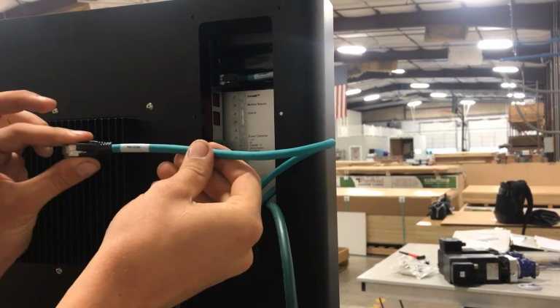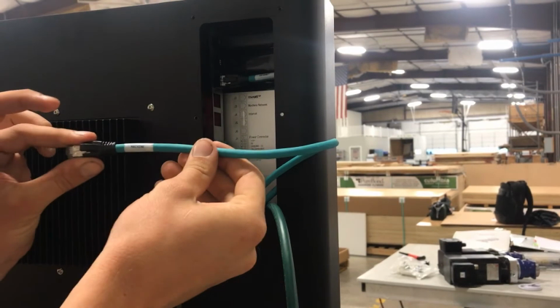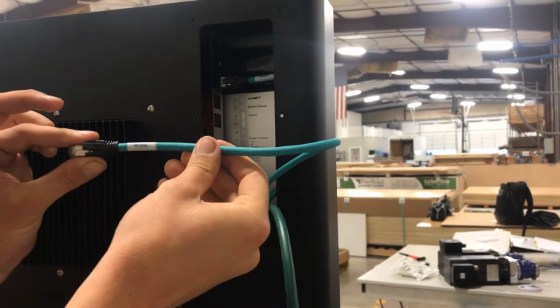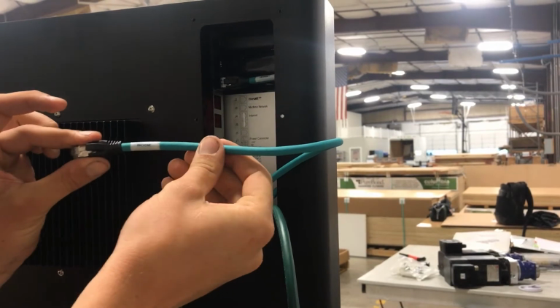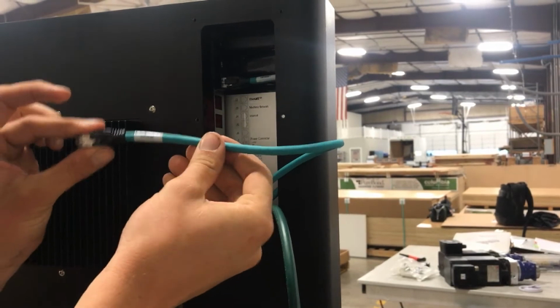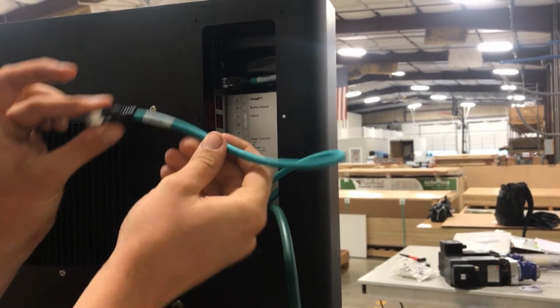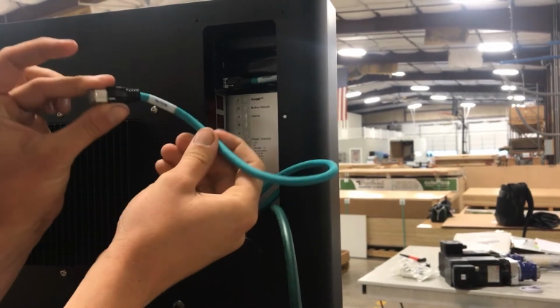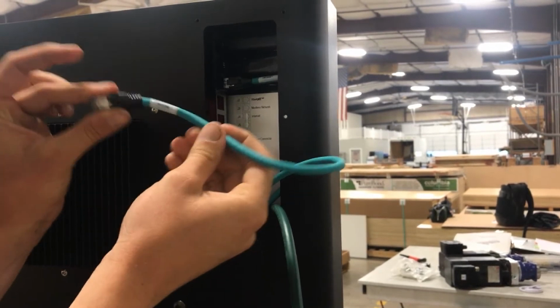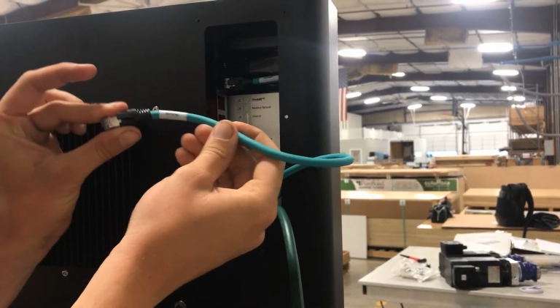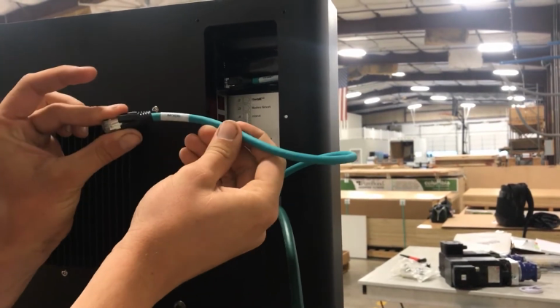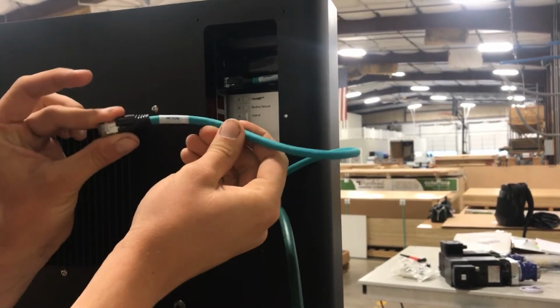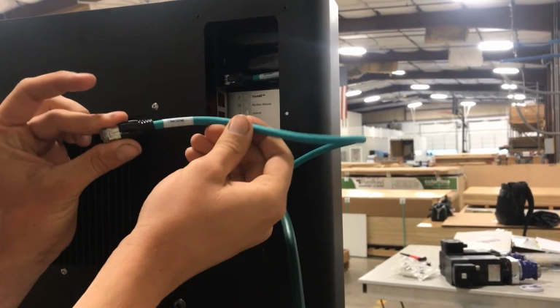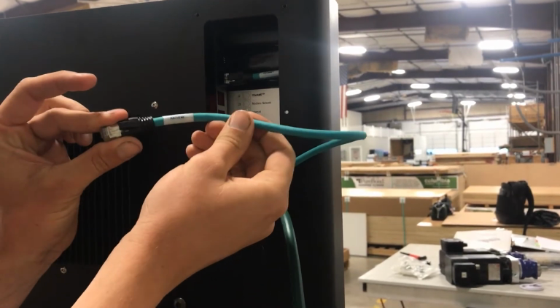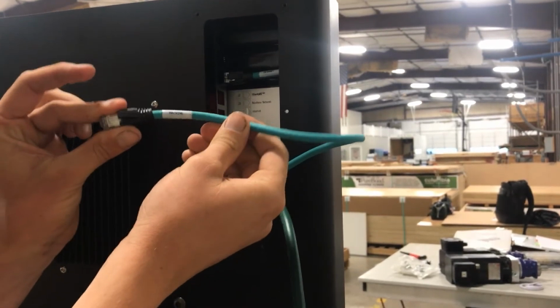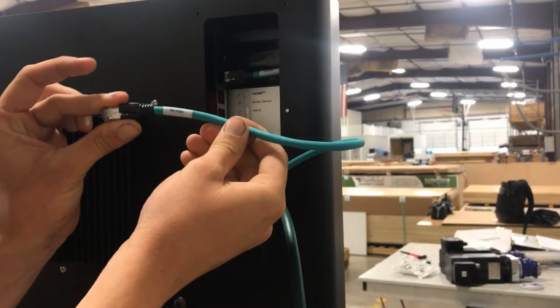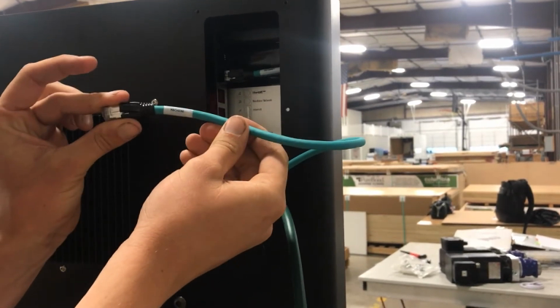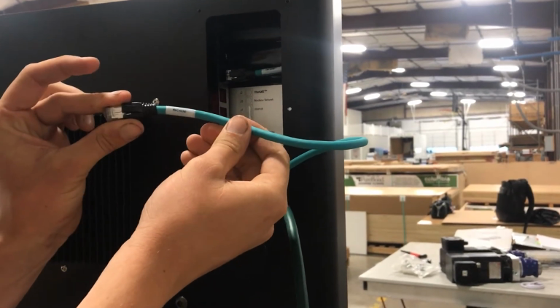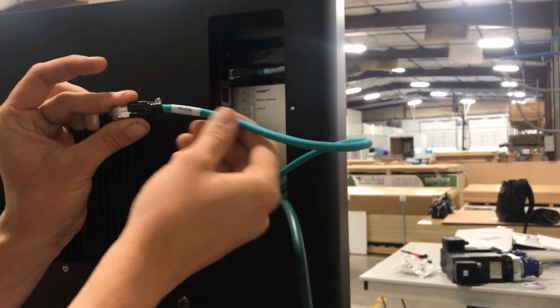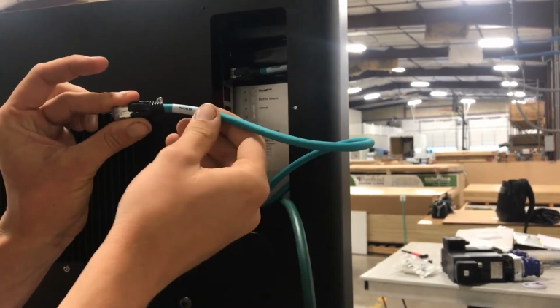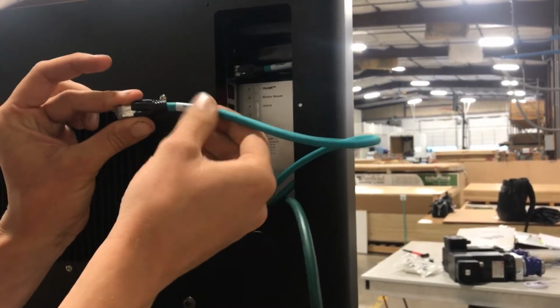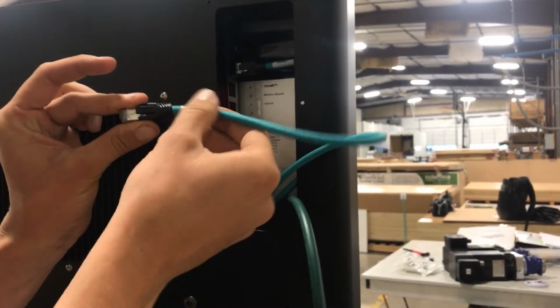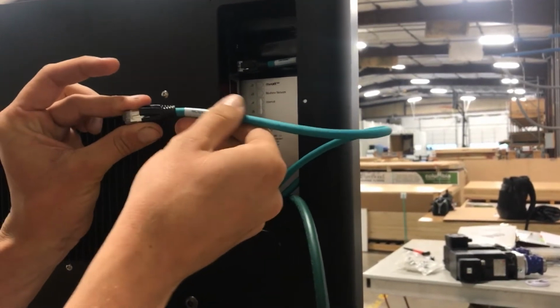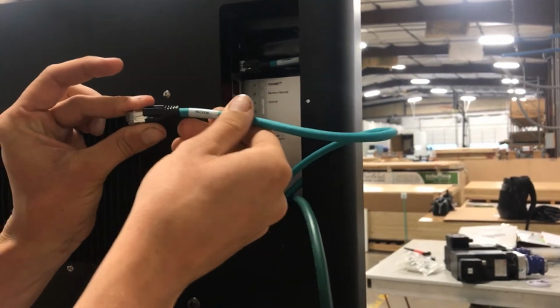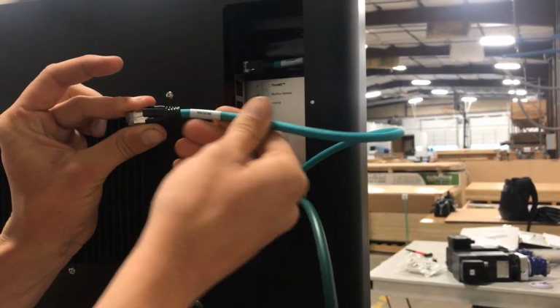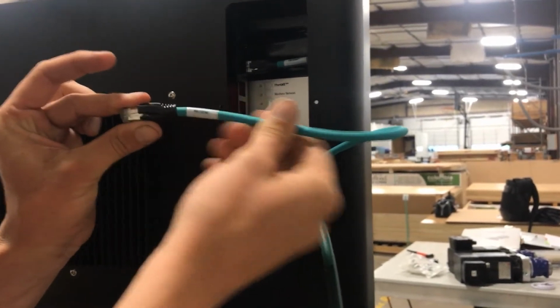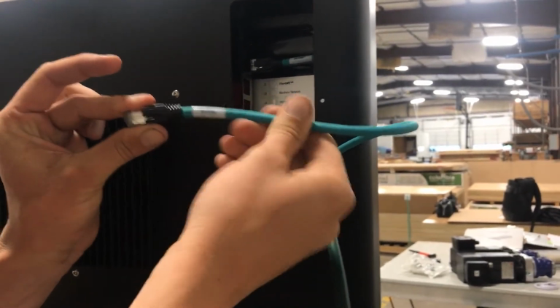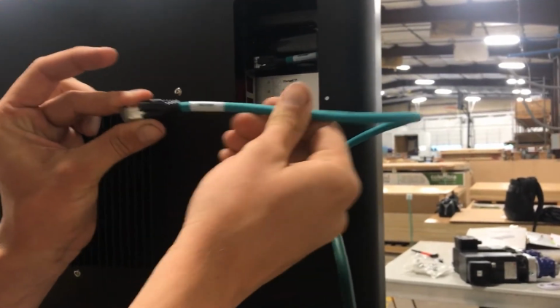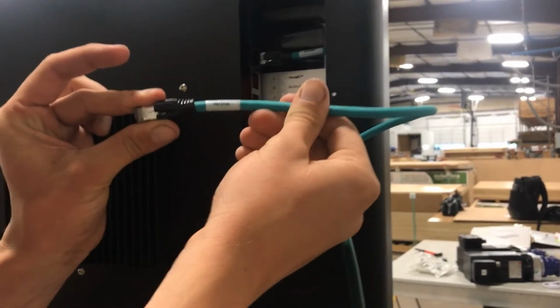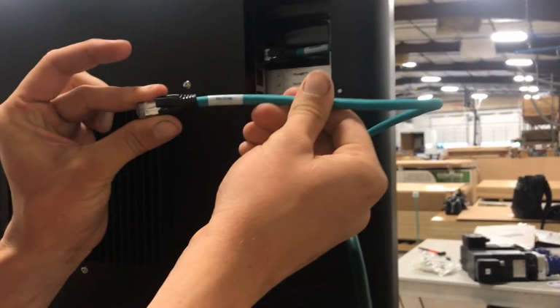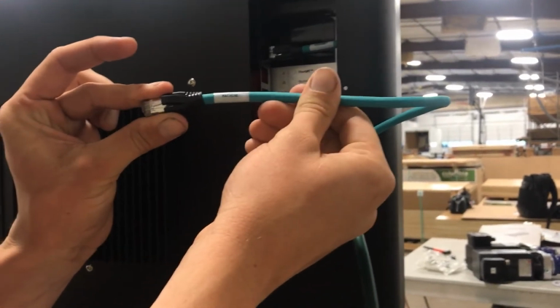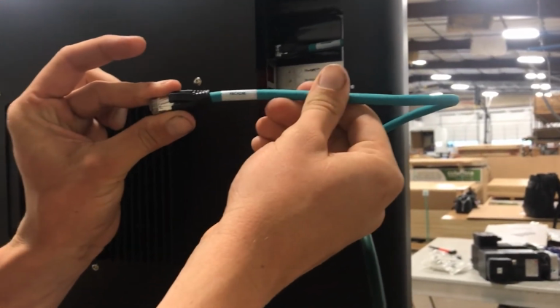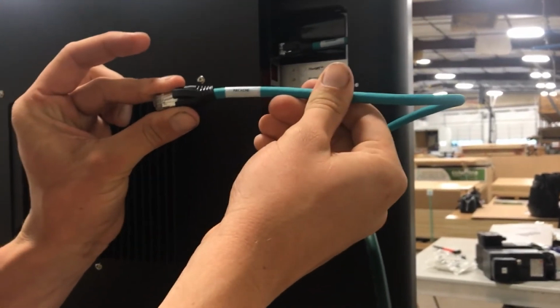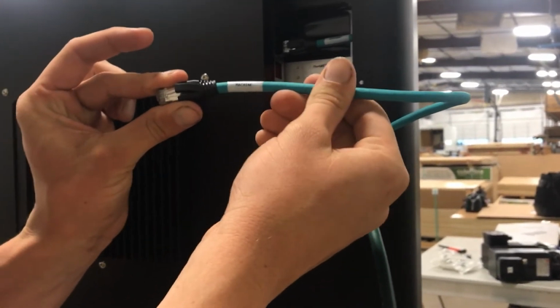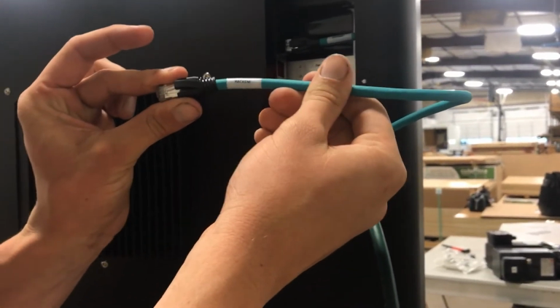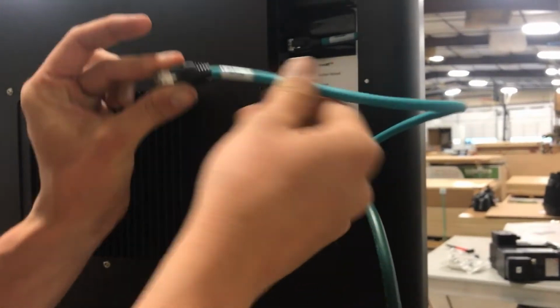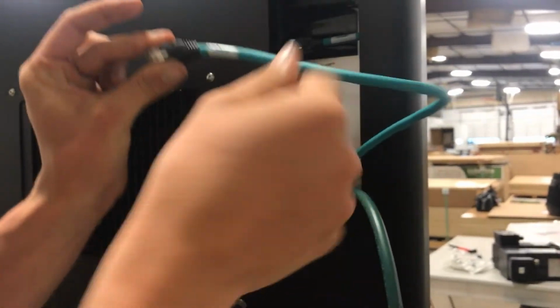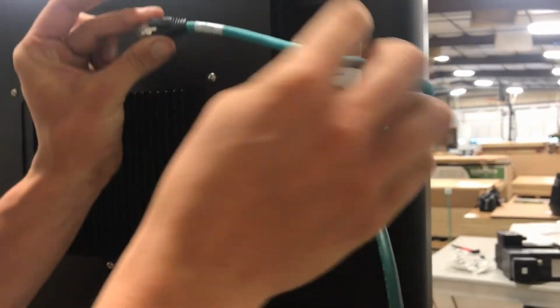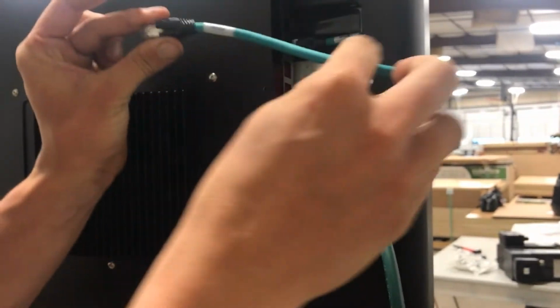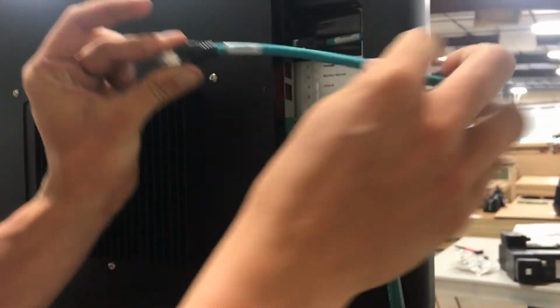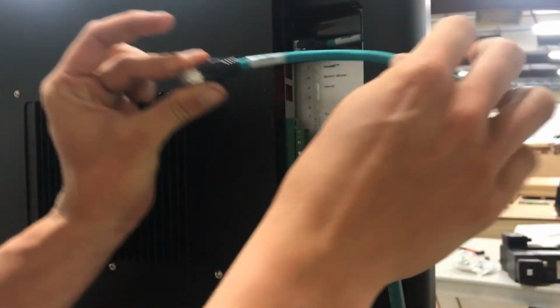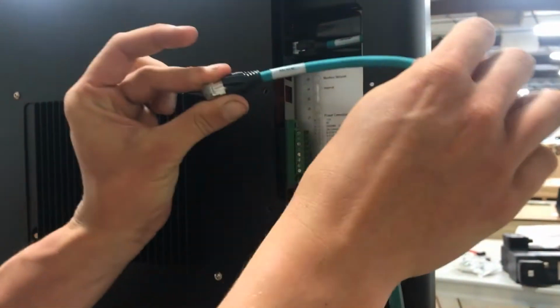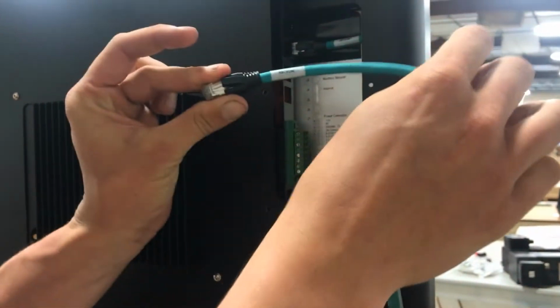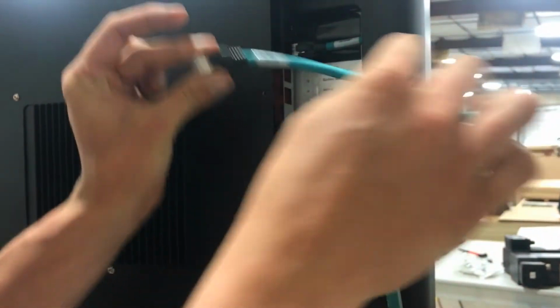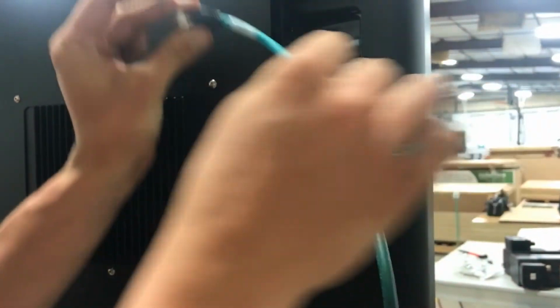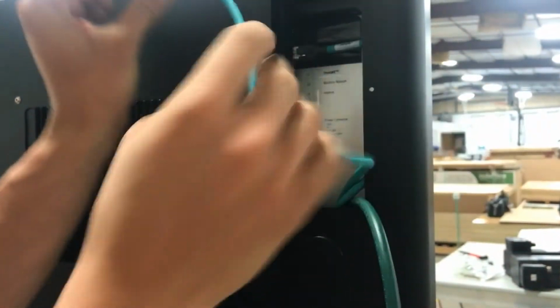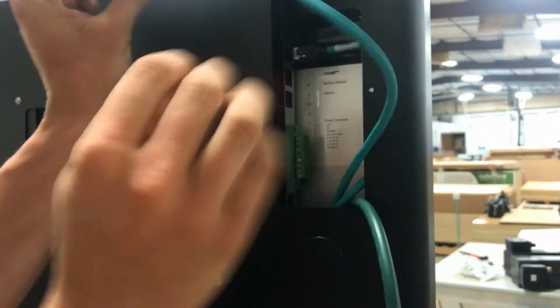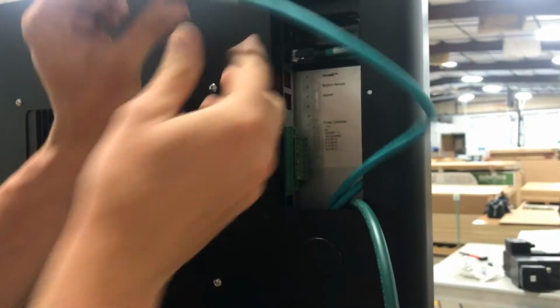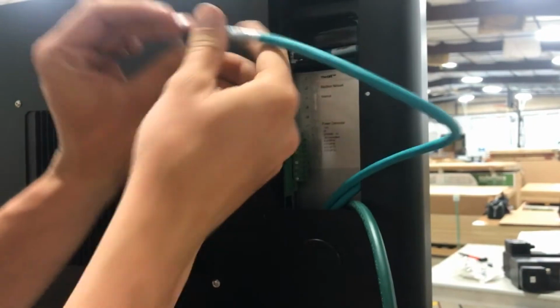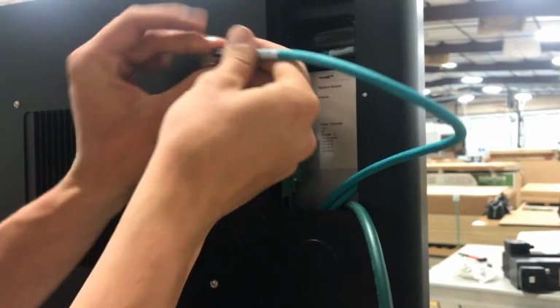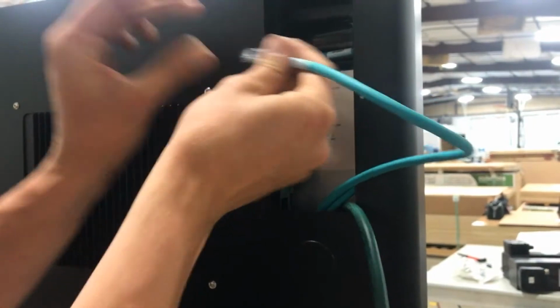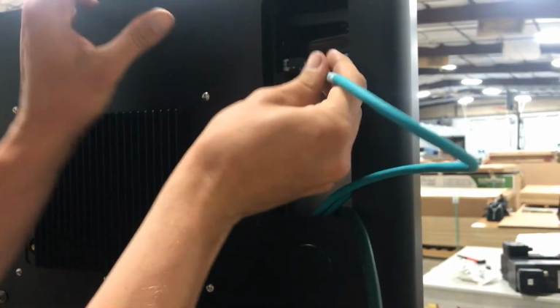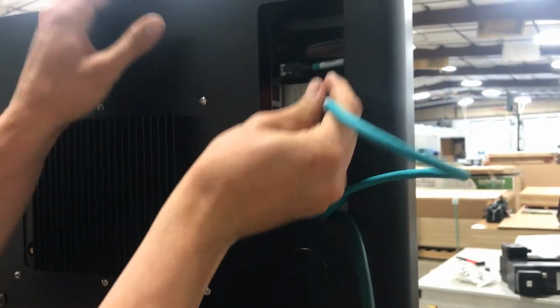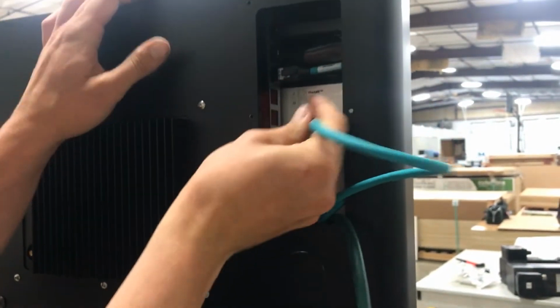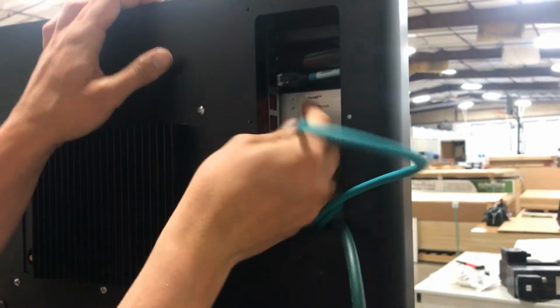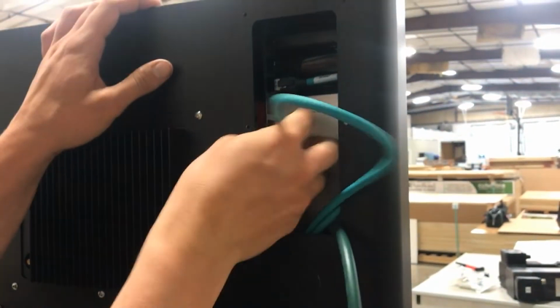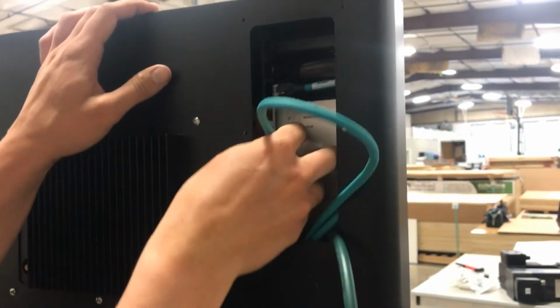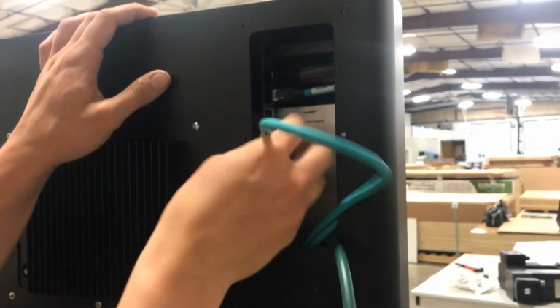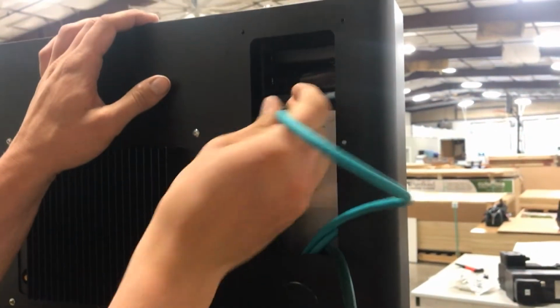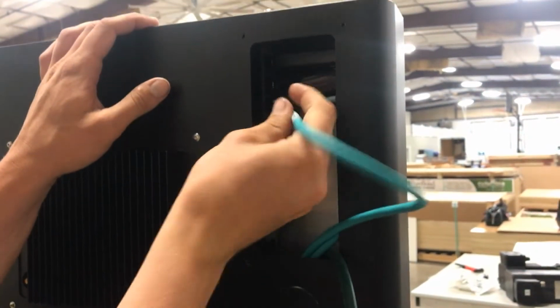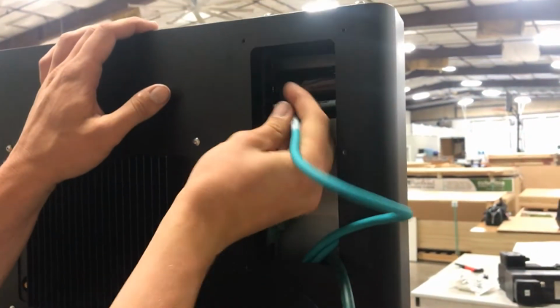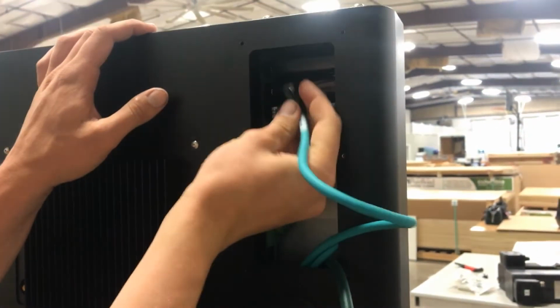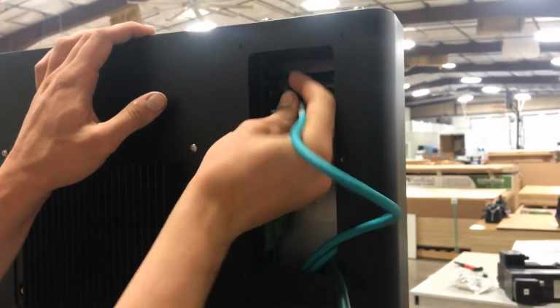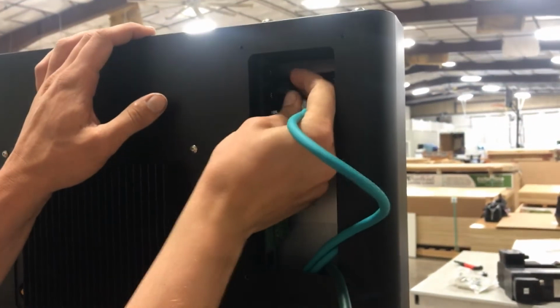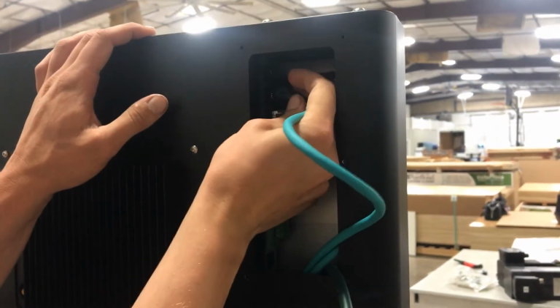This is our communication protocol network cable. We'll just plug this in the machine network port, which is the middle plug.